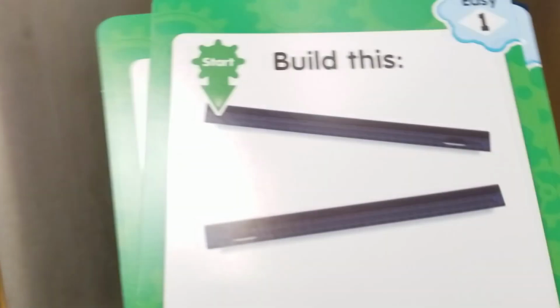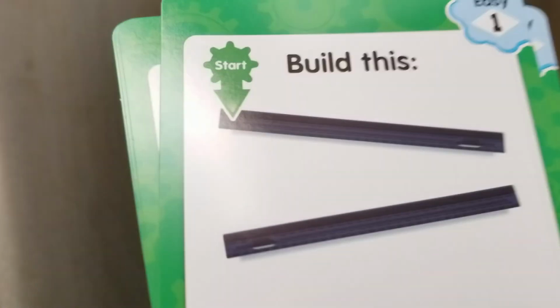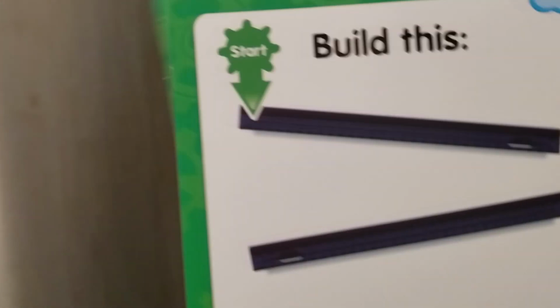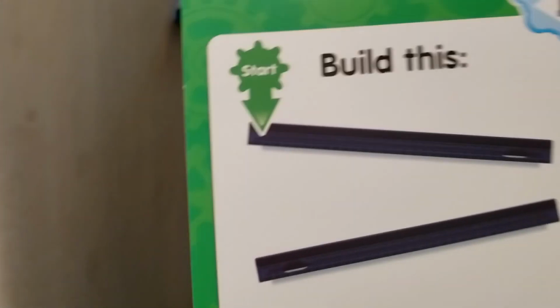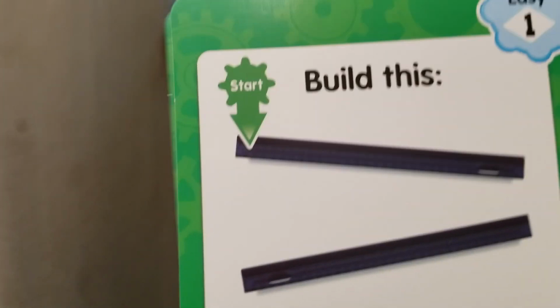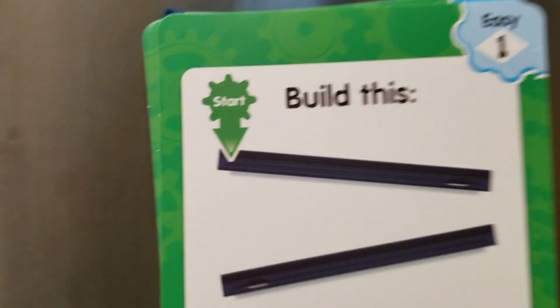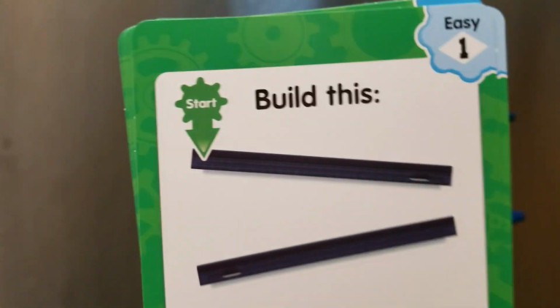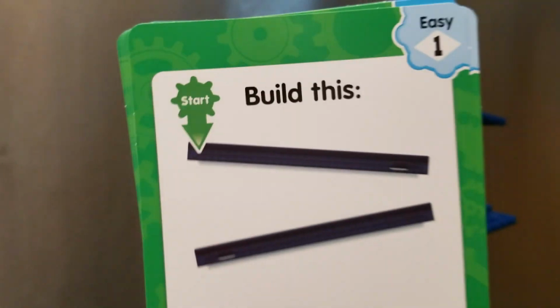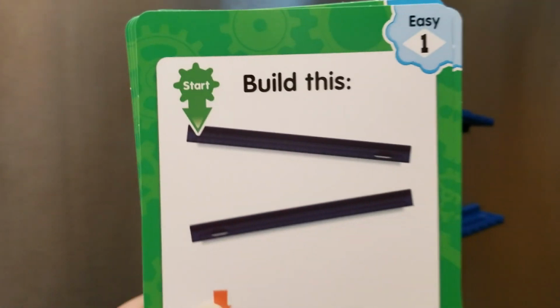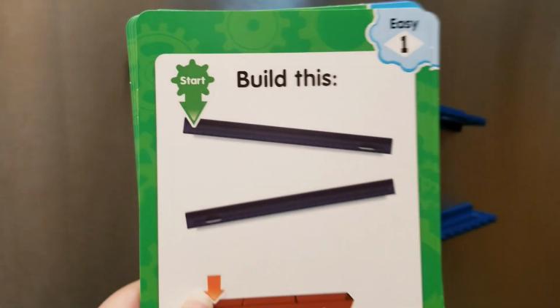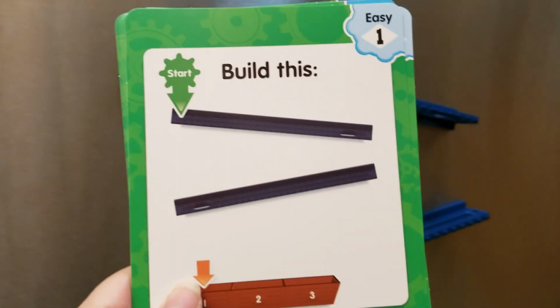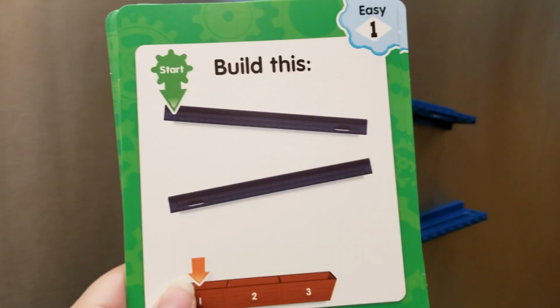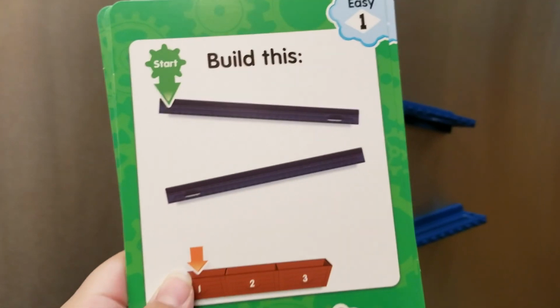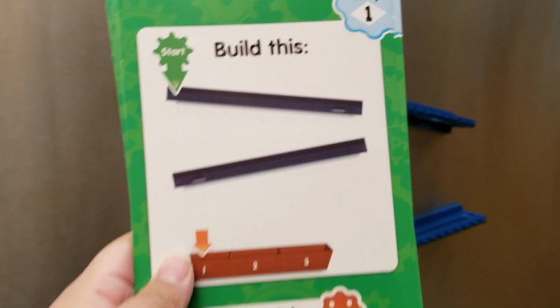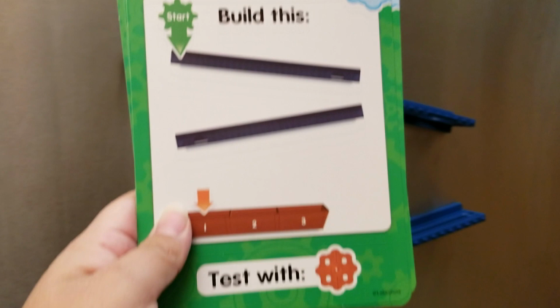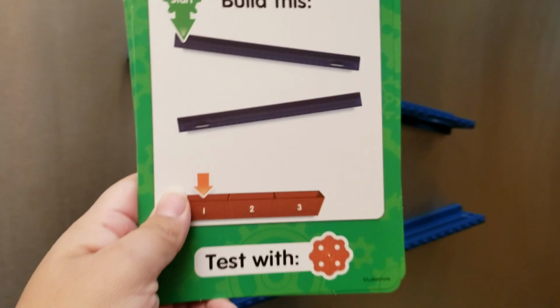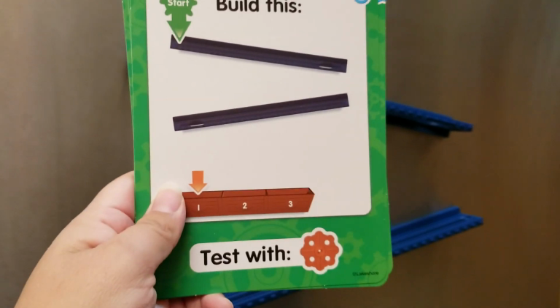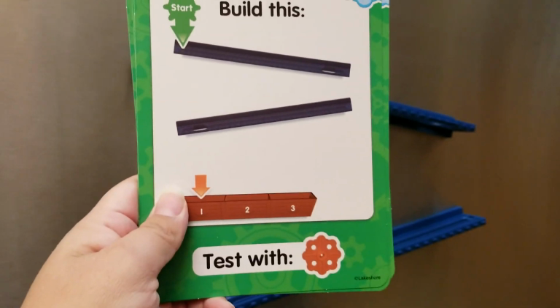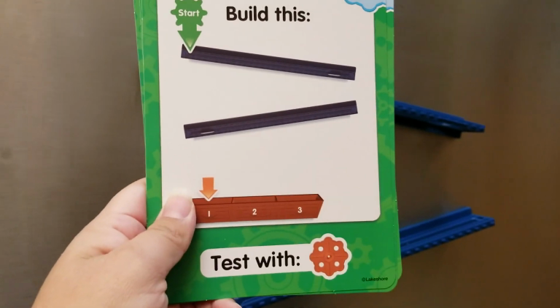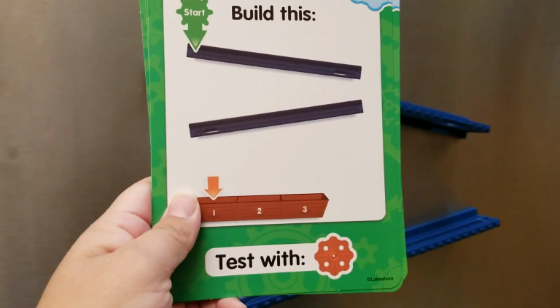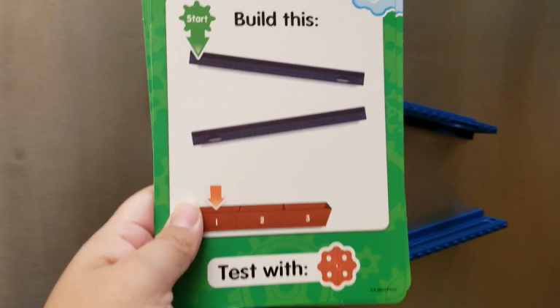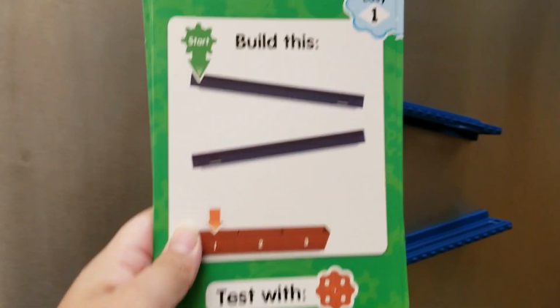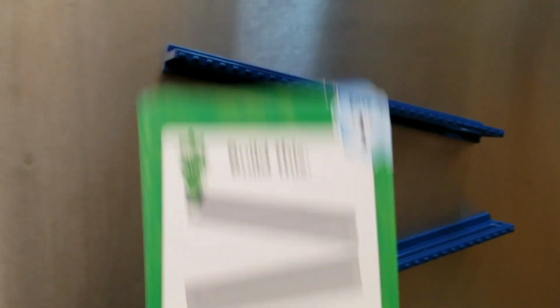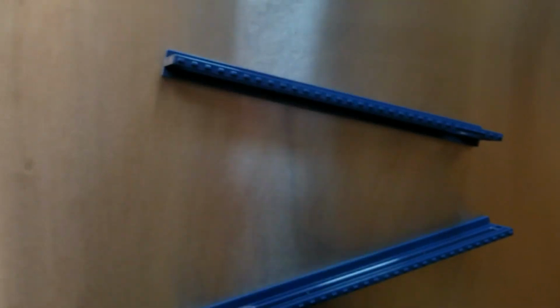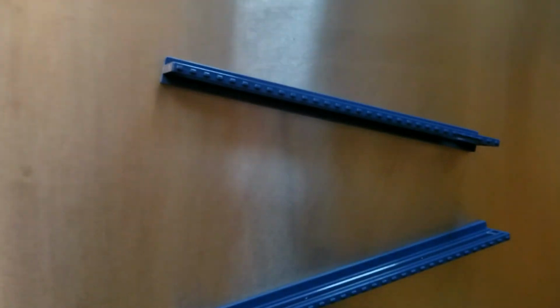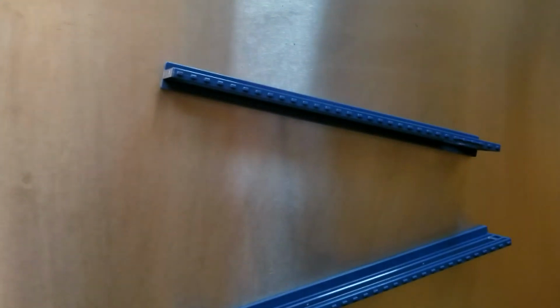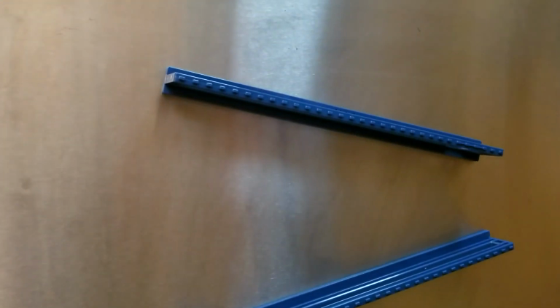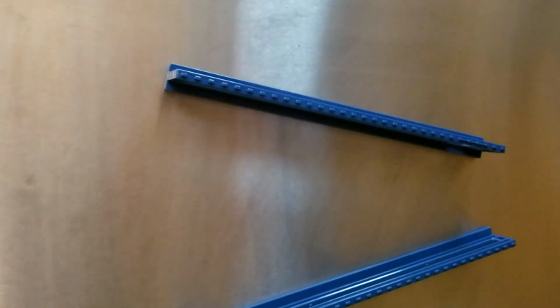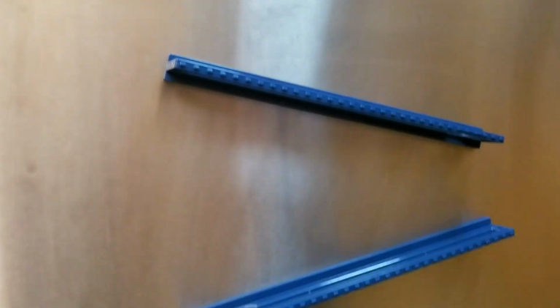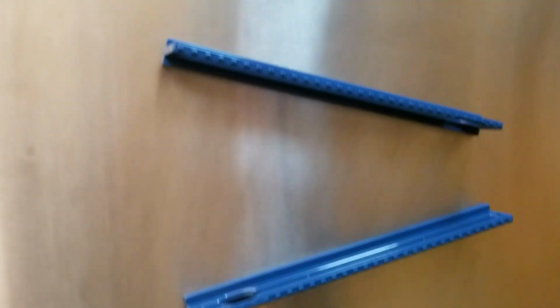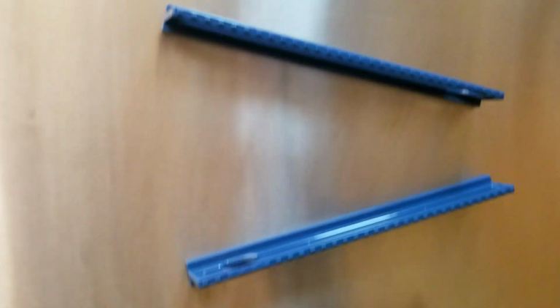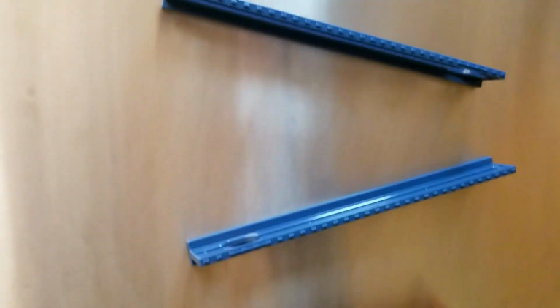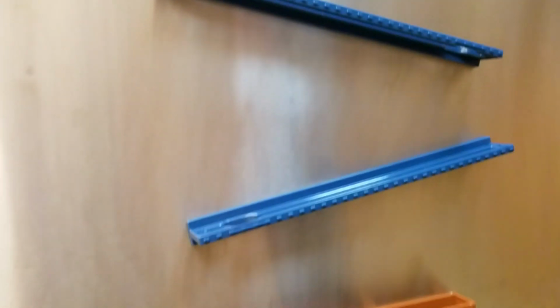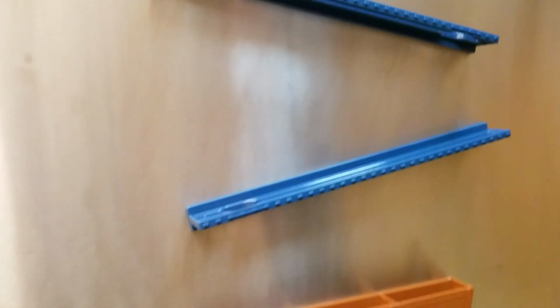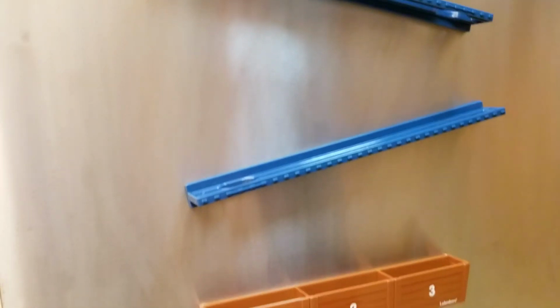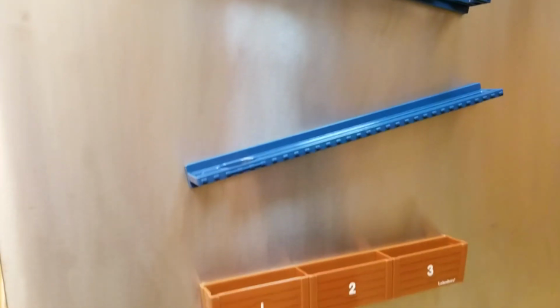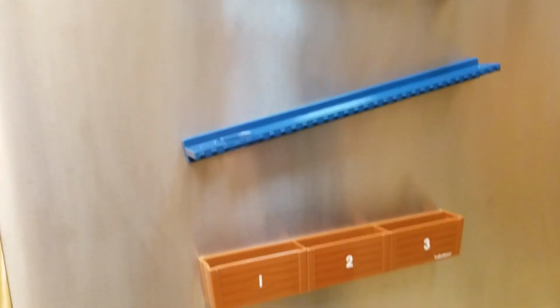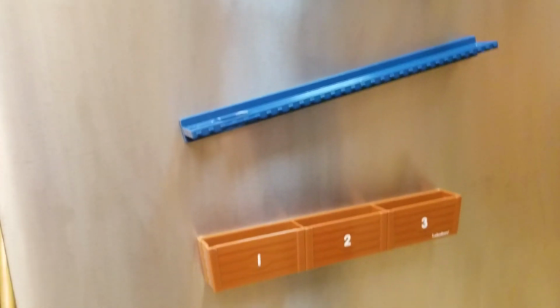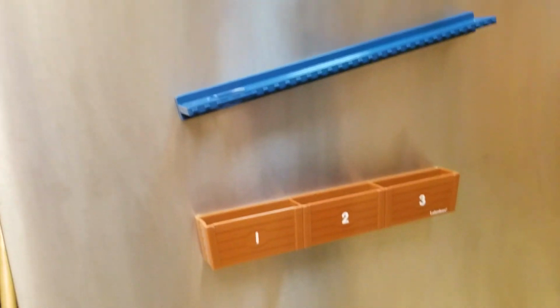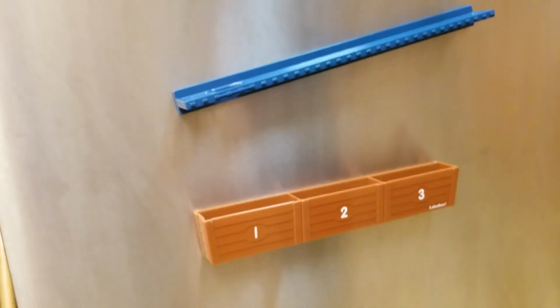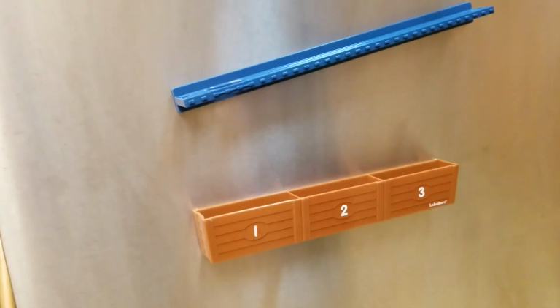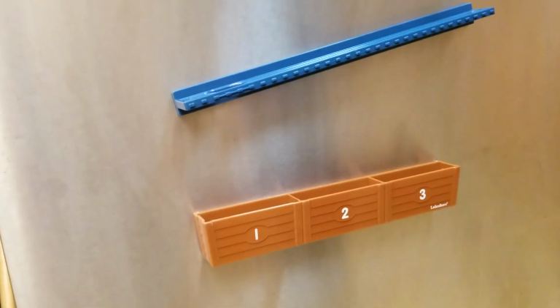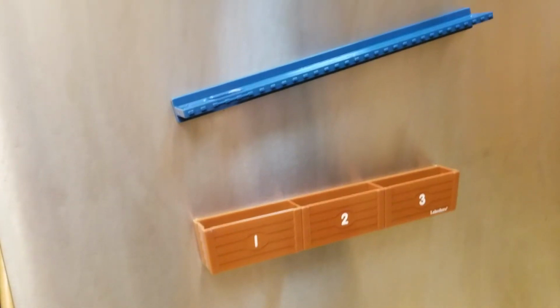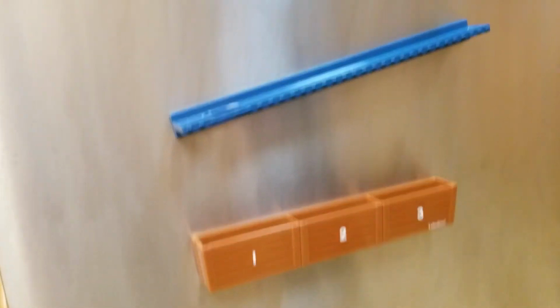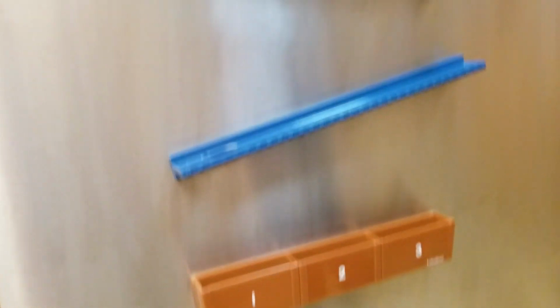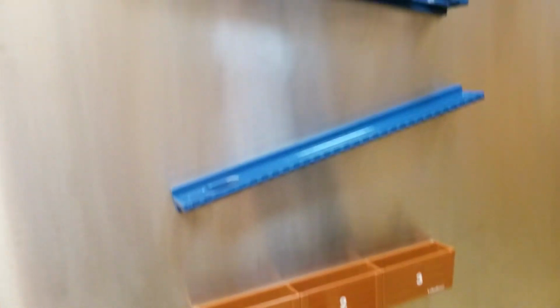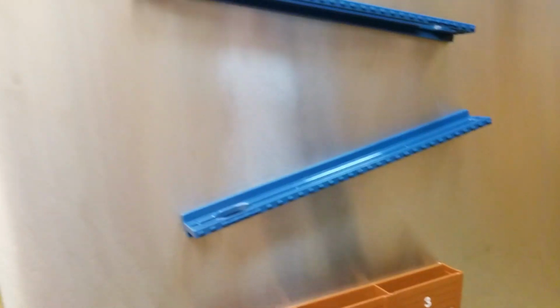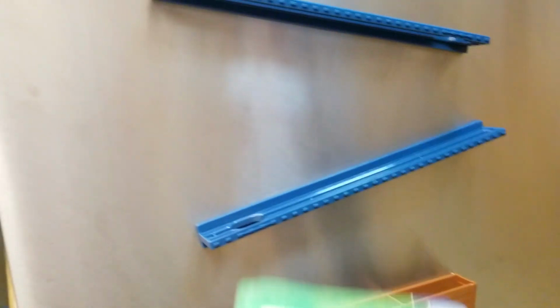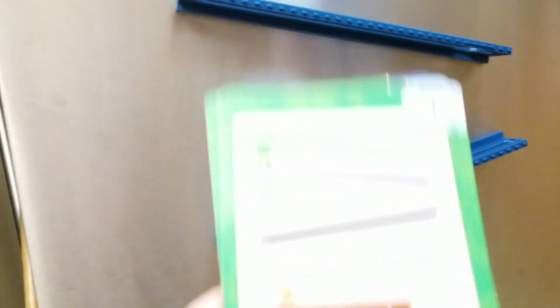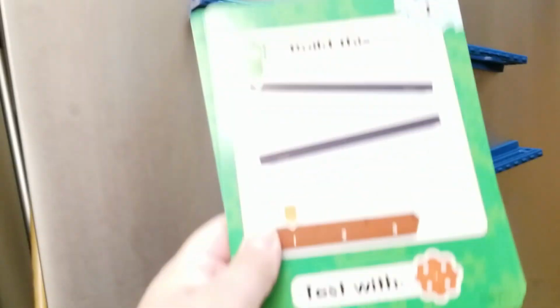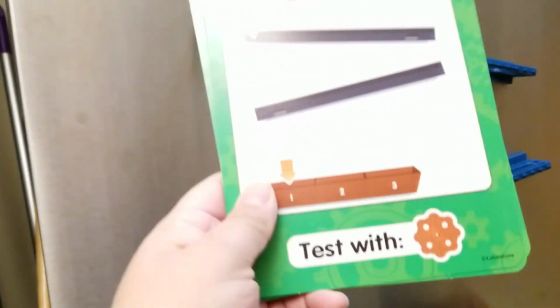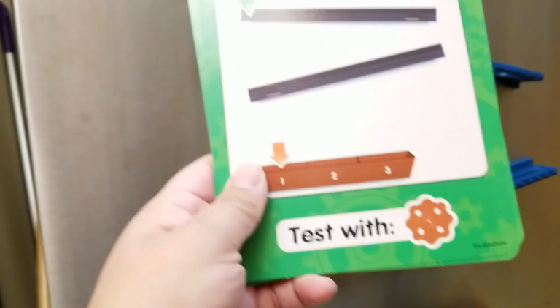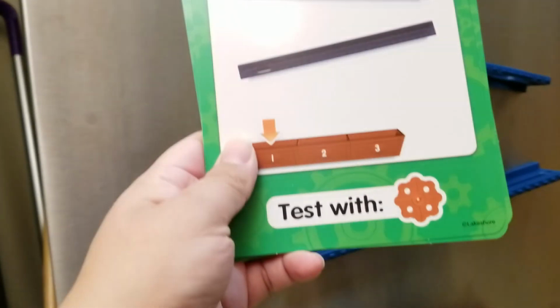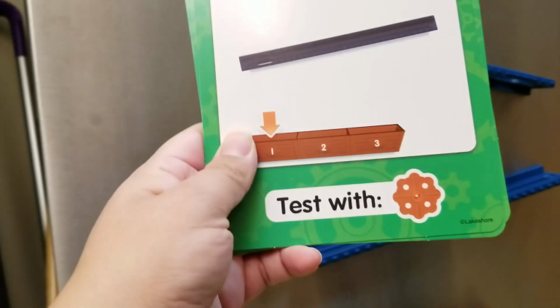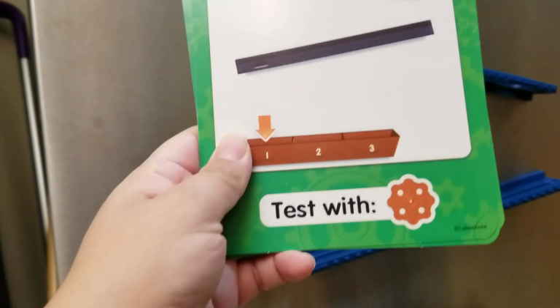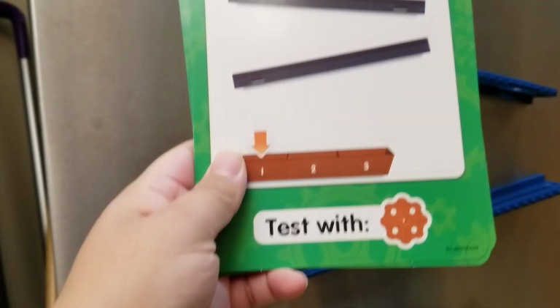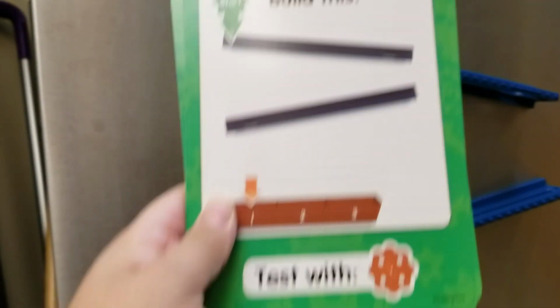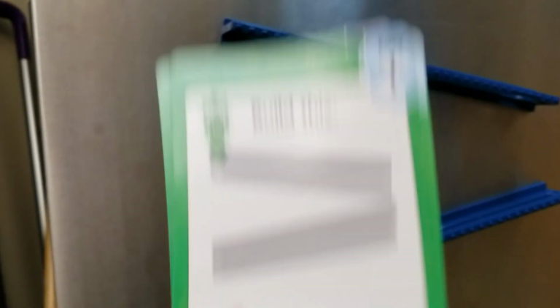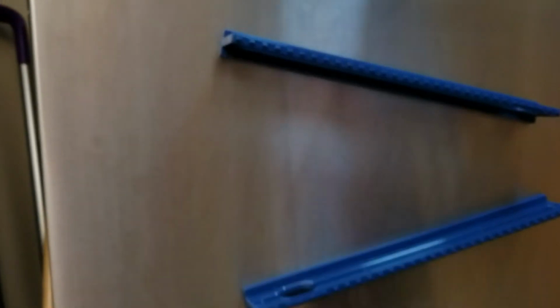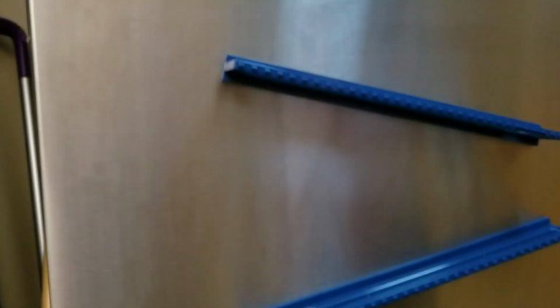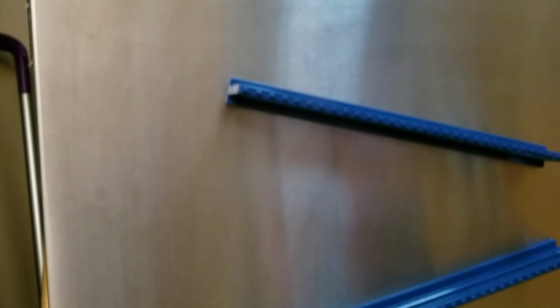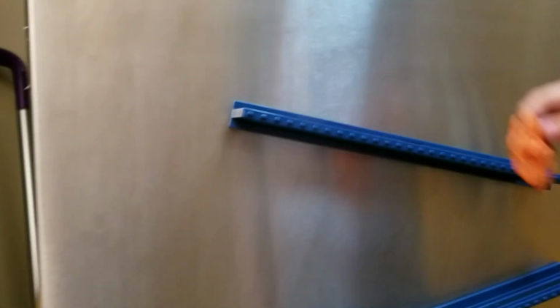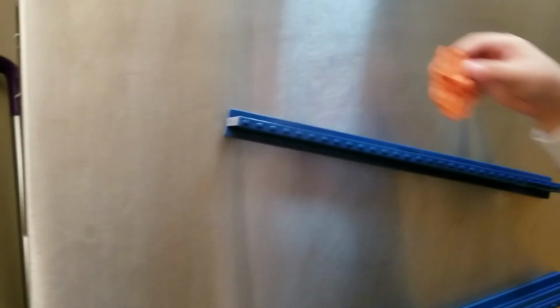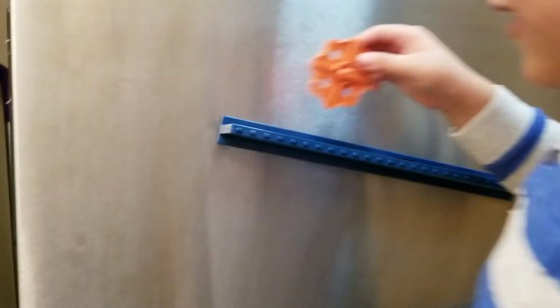So this is what it's supposed to look like and this is what he did. Go ahead and use the orange one — it says the orange one.